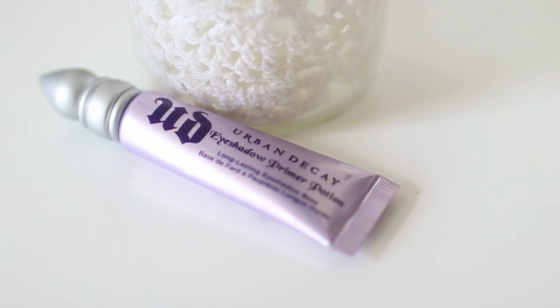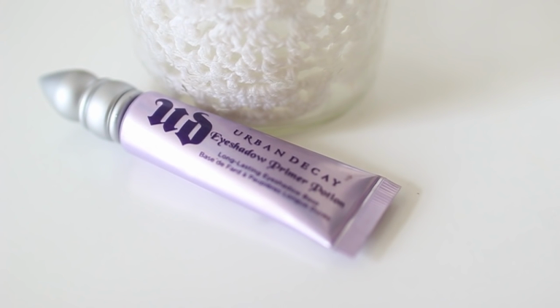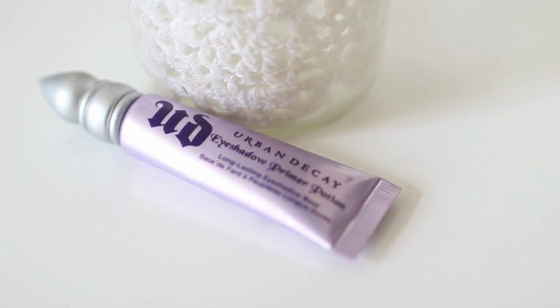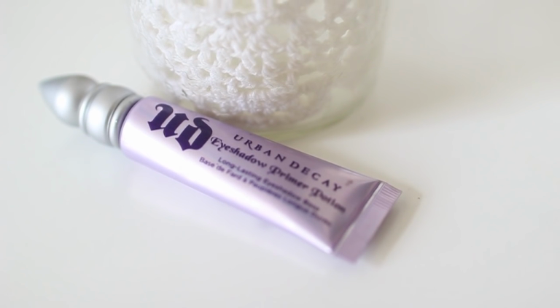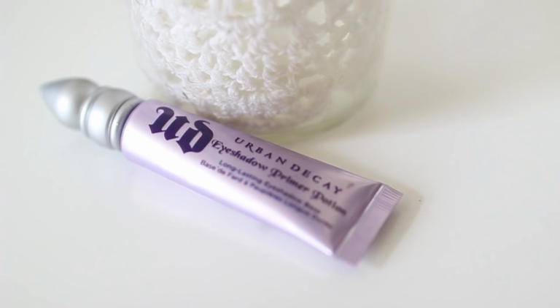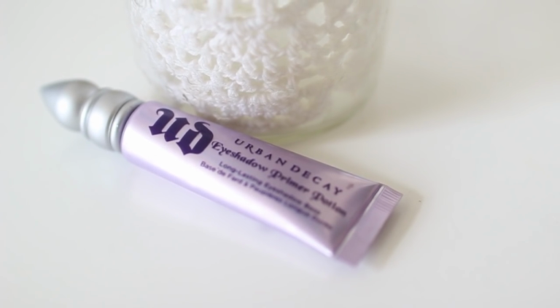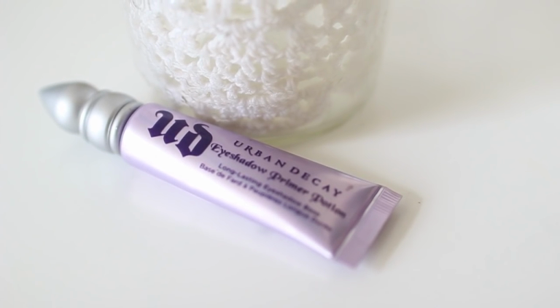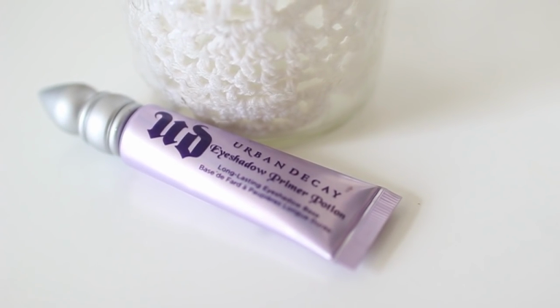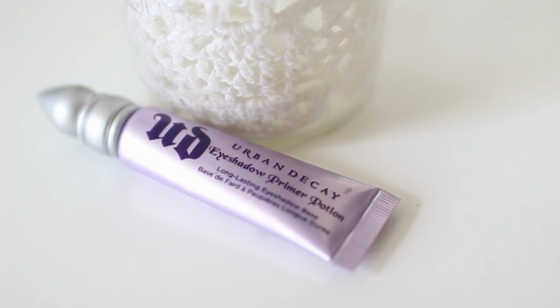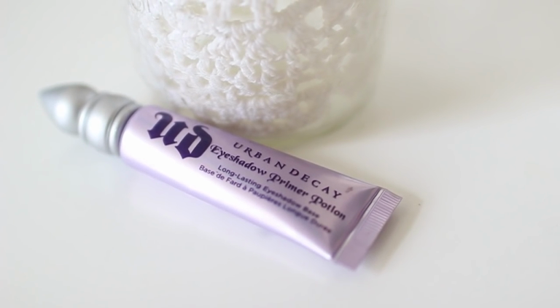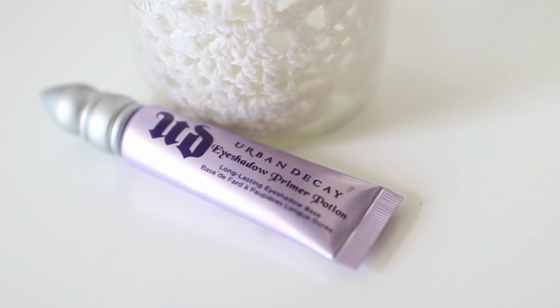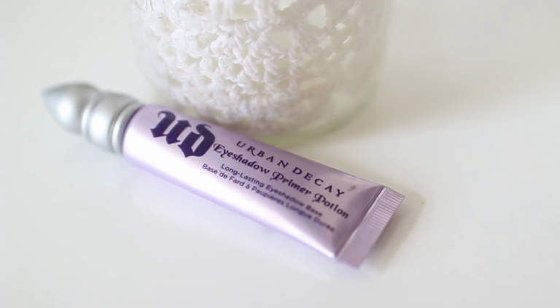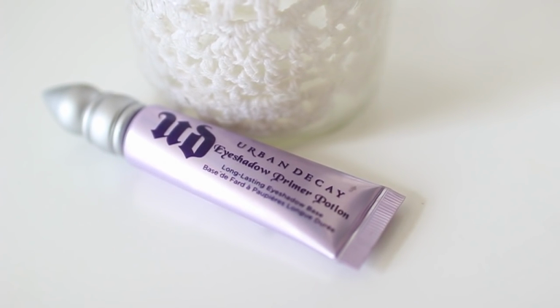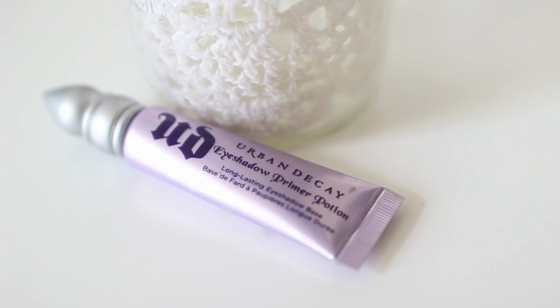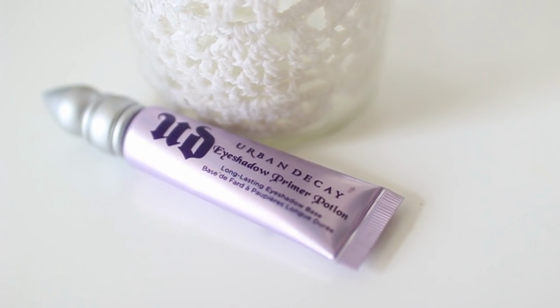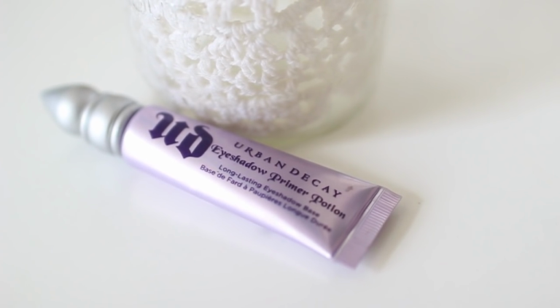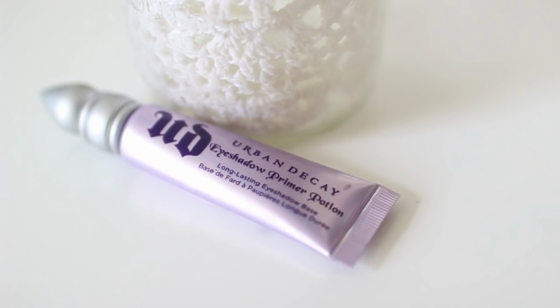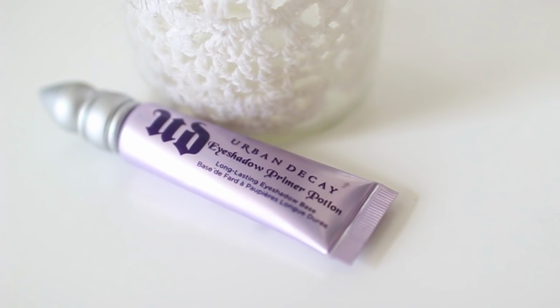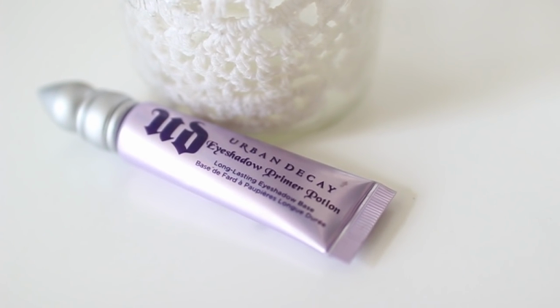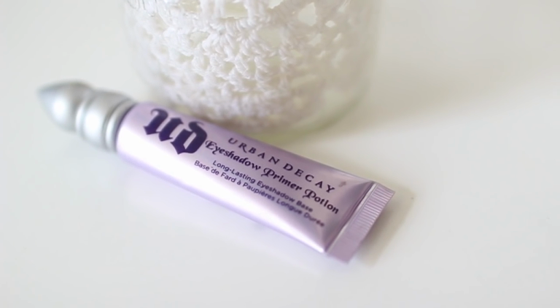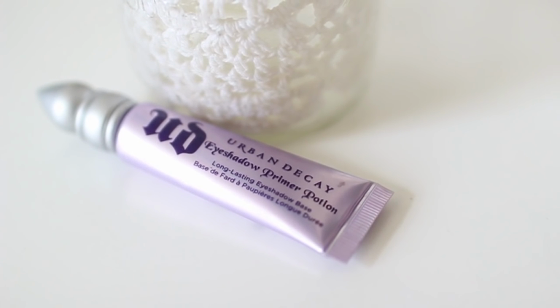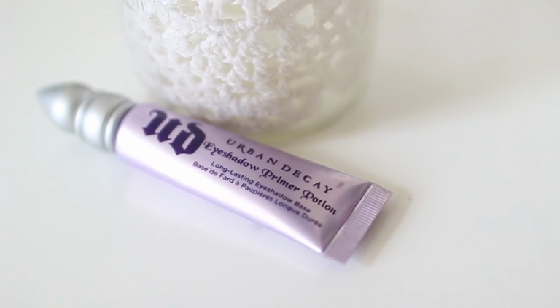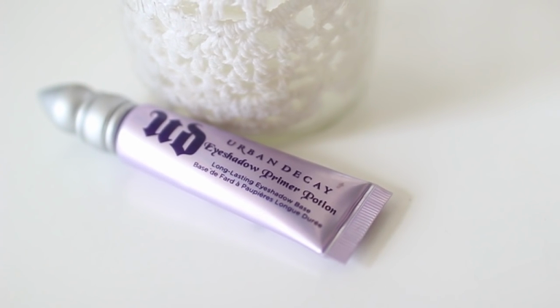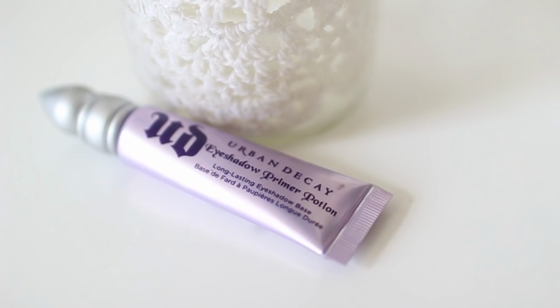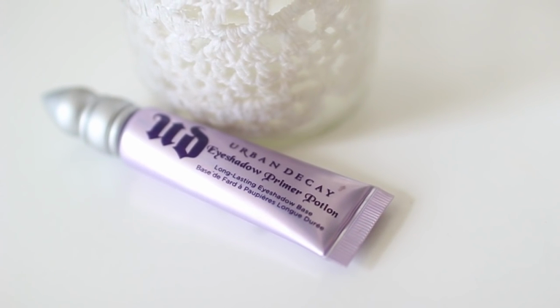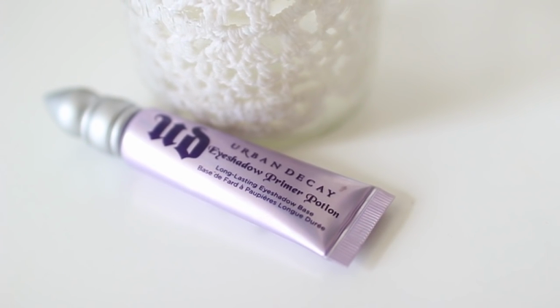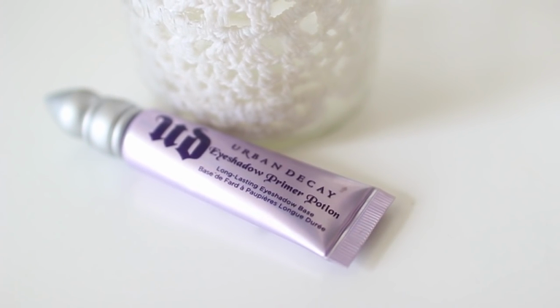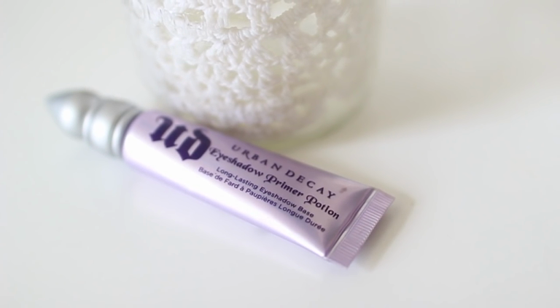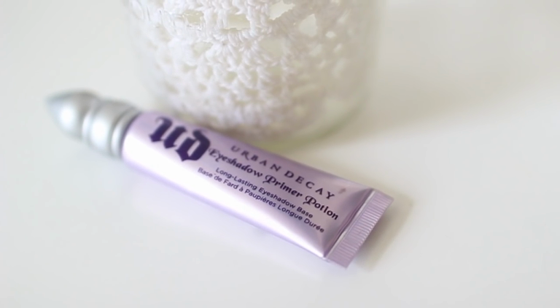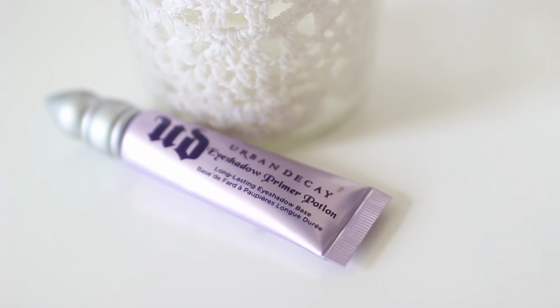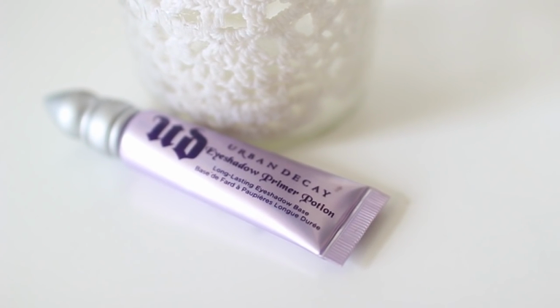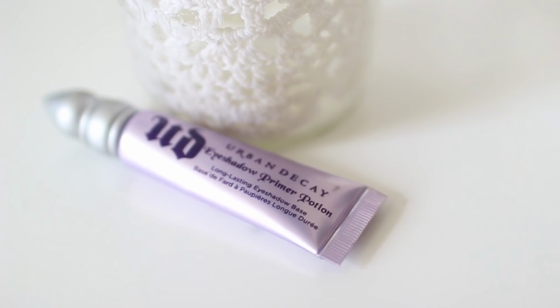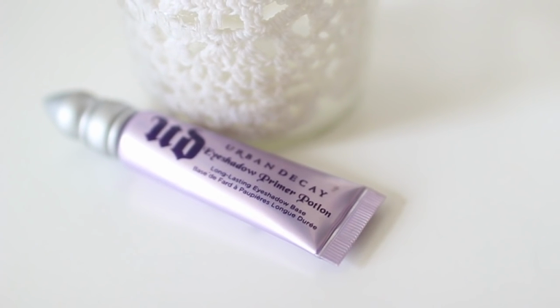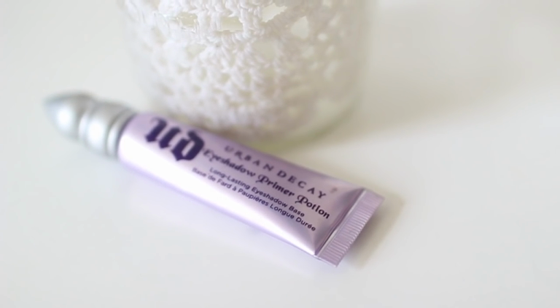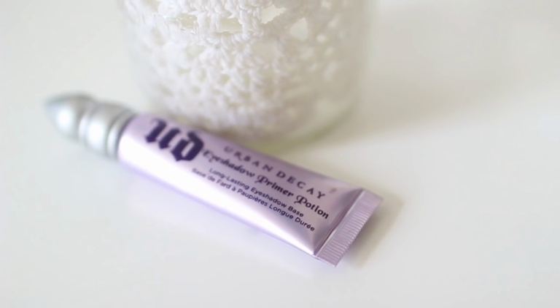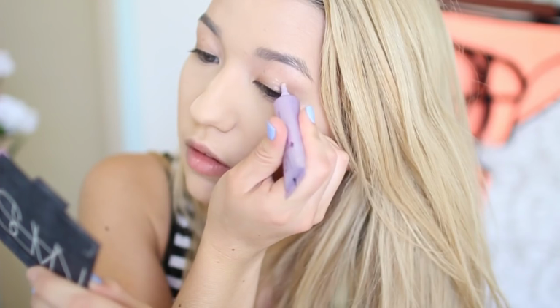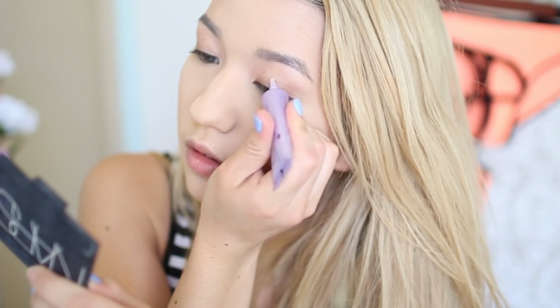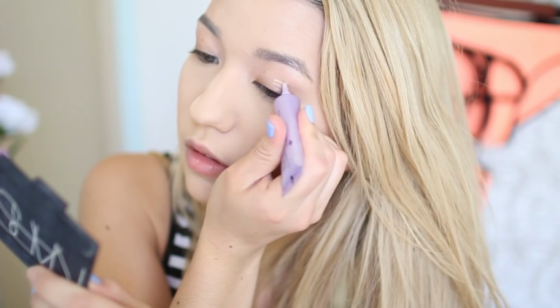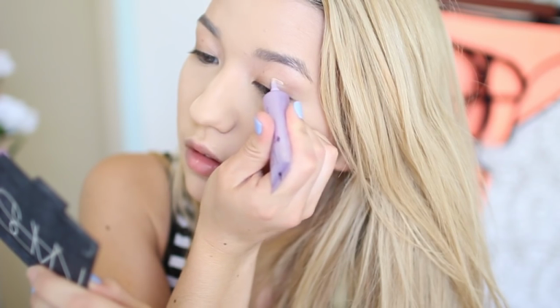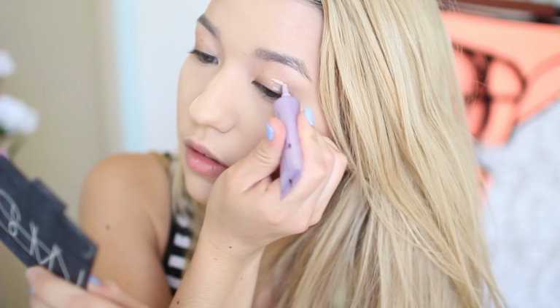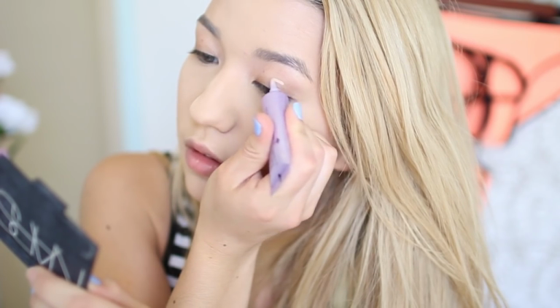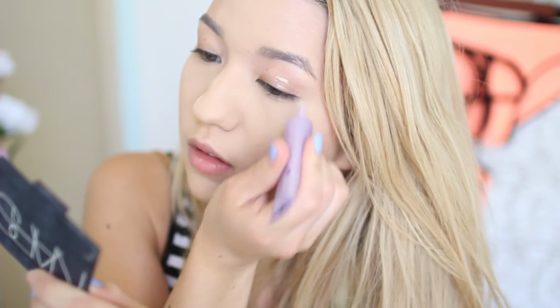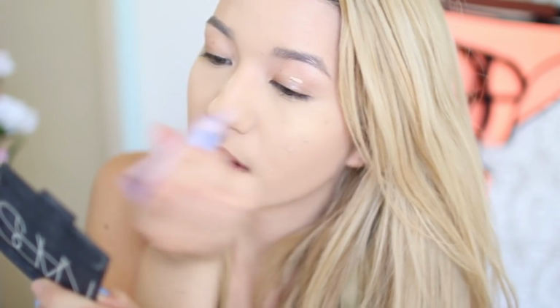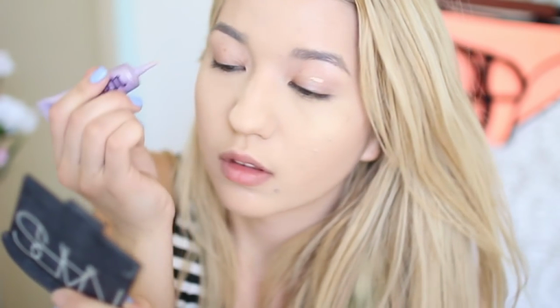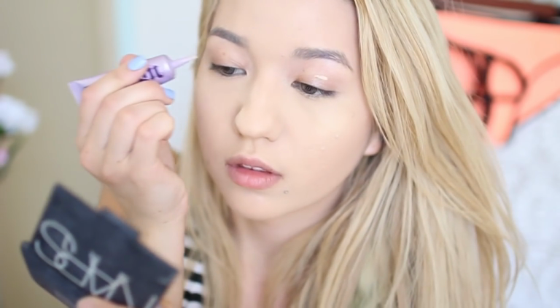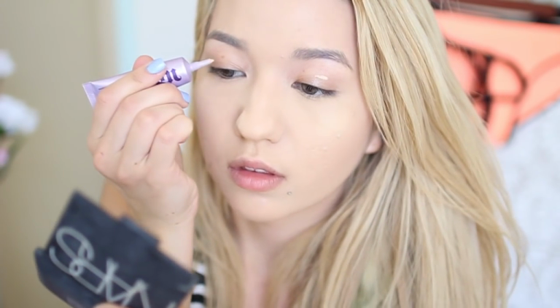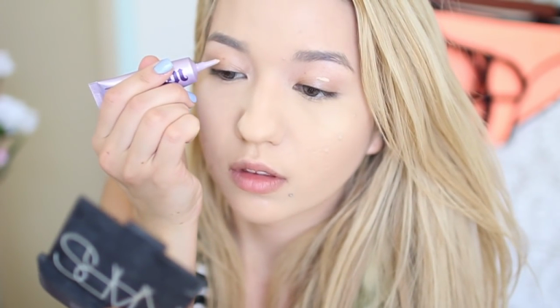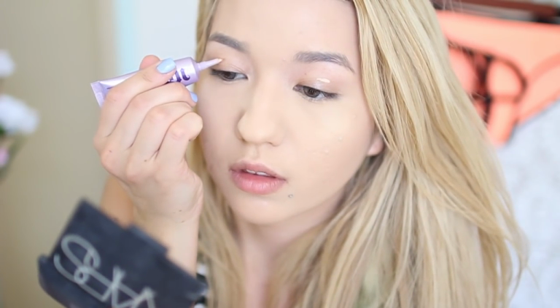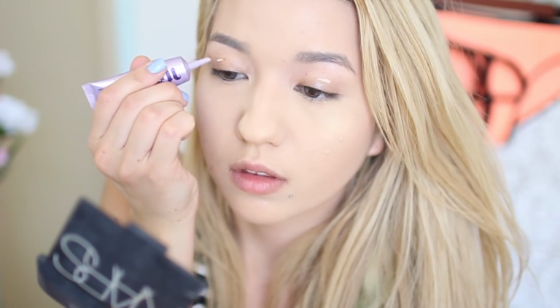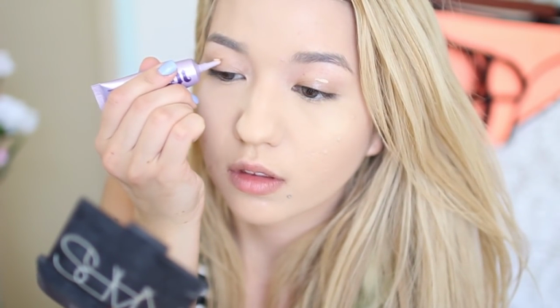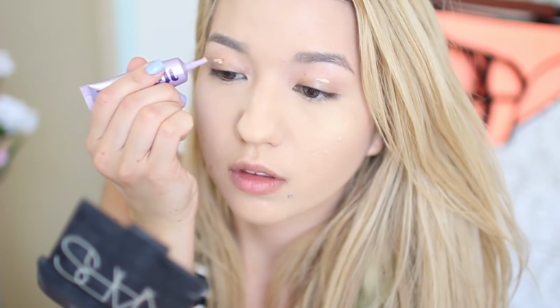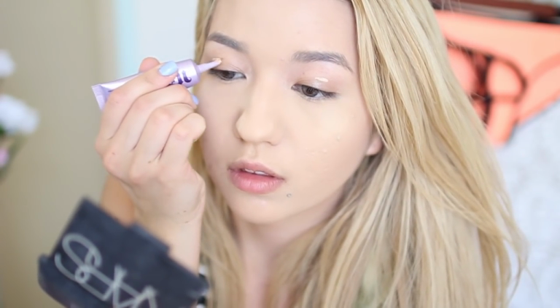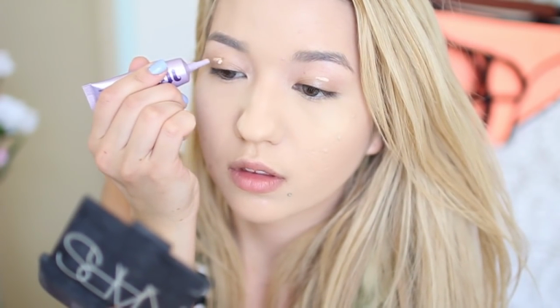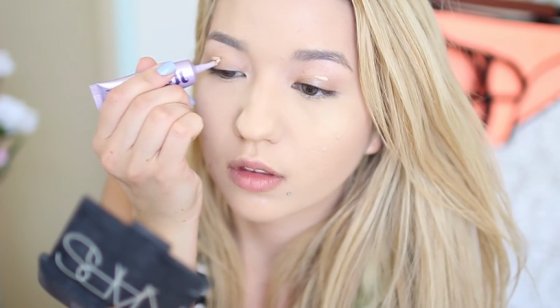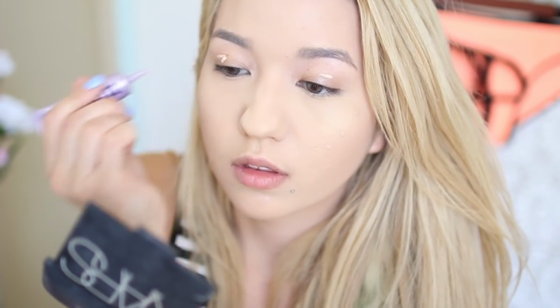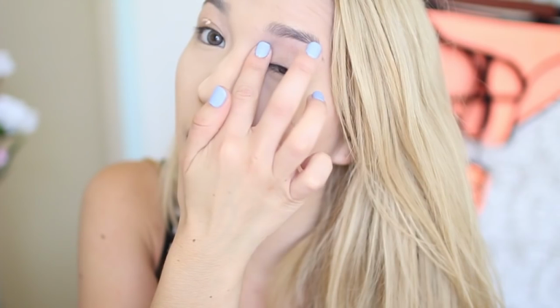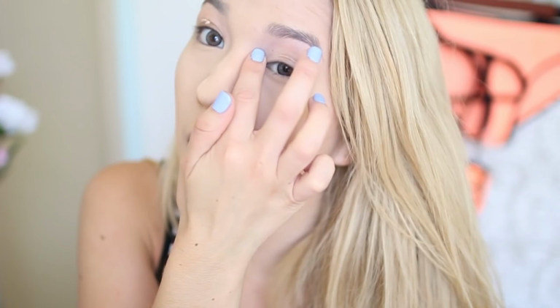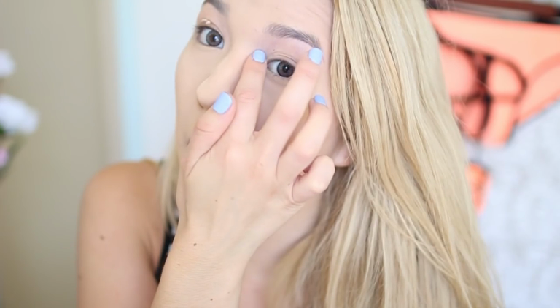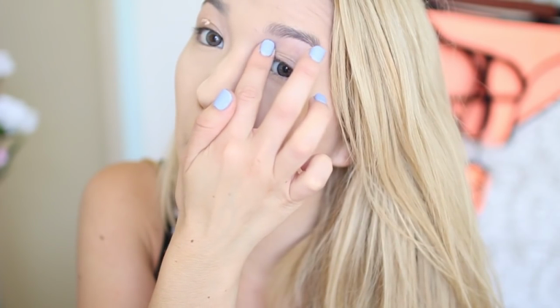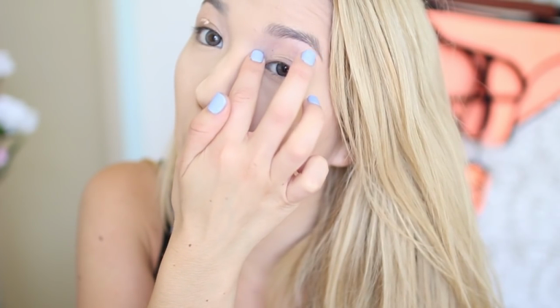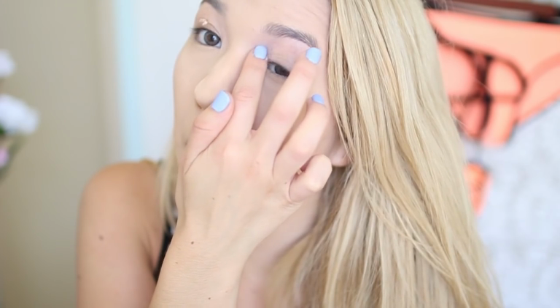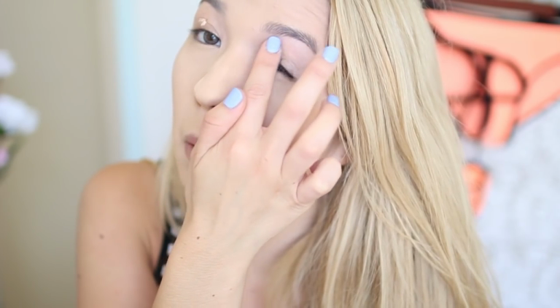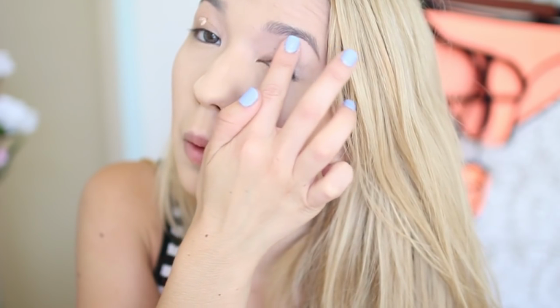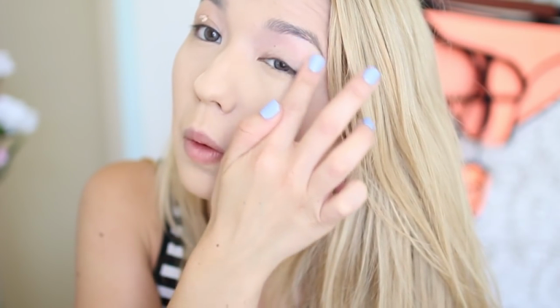Starting off with the eyes, I always have to prime them, so I'm using the Urban Decay Eyeshadow Primer Potion. This is the best and I'm just putting it on my eyelids.